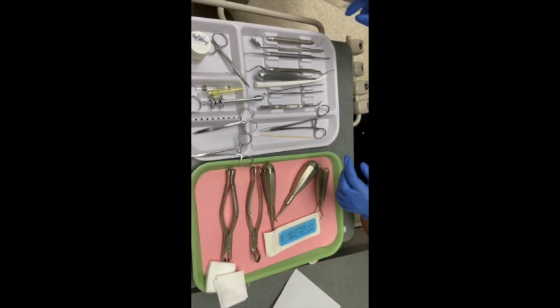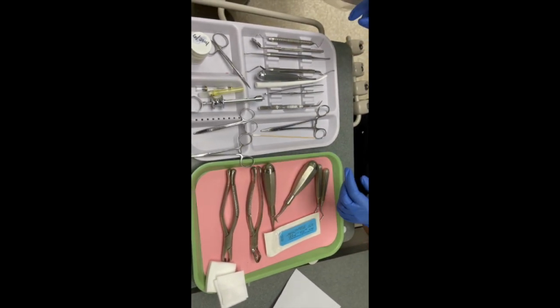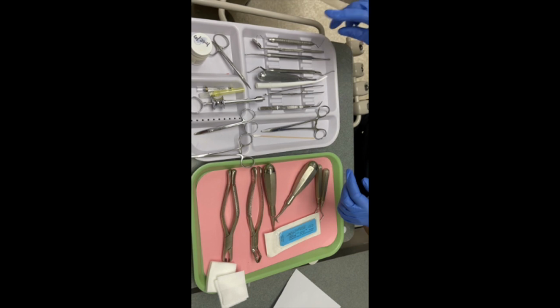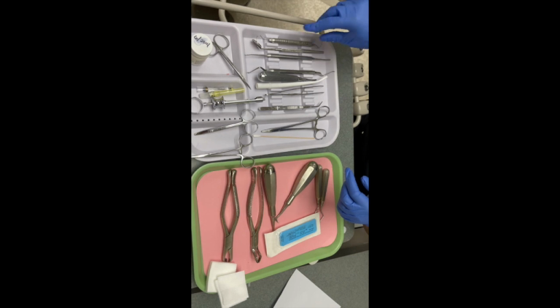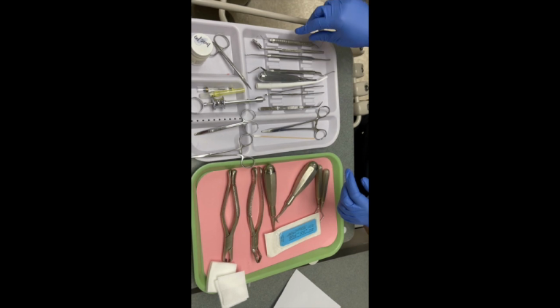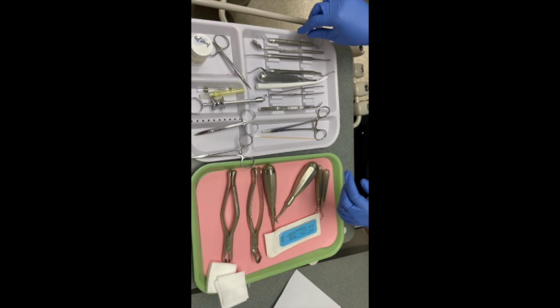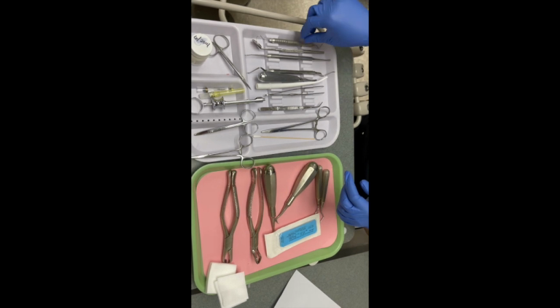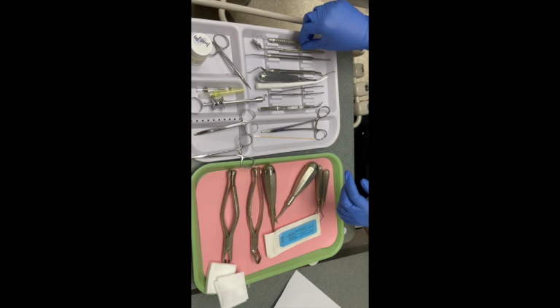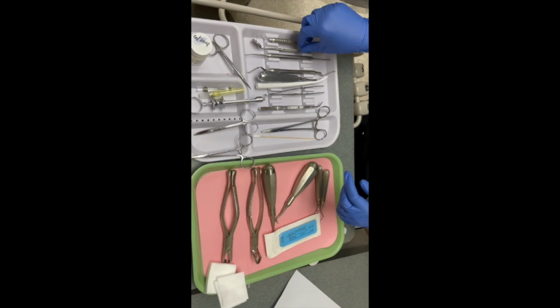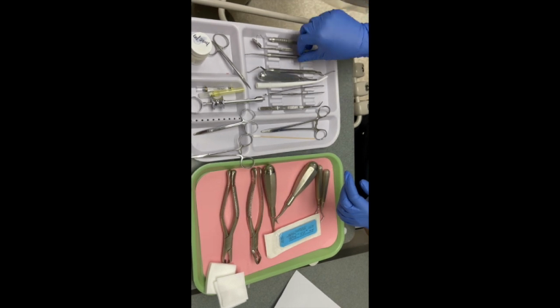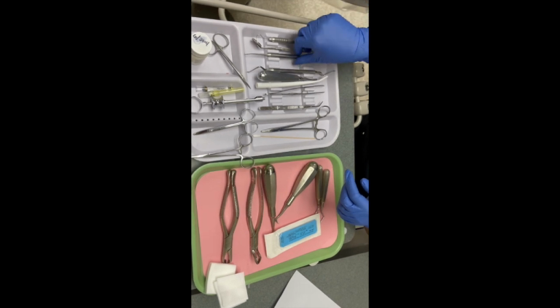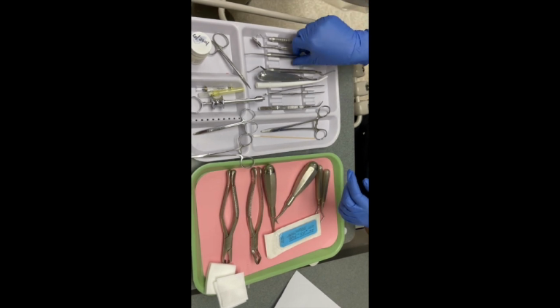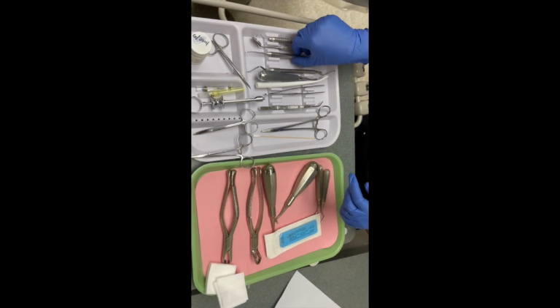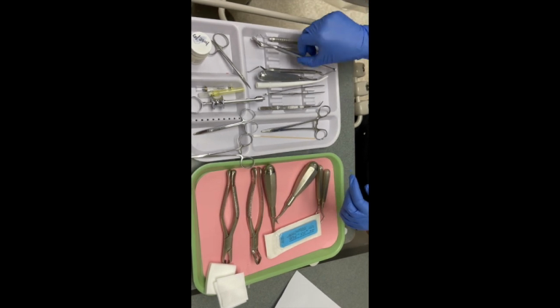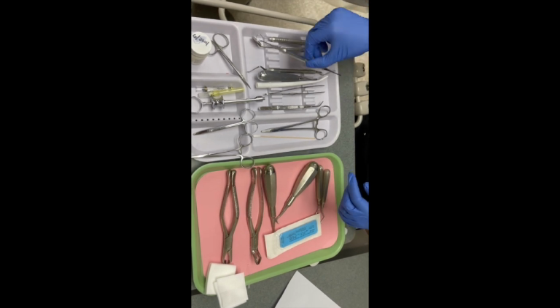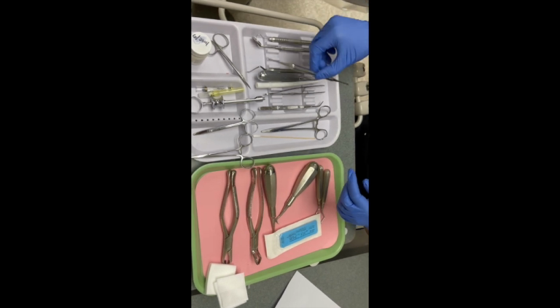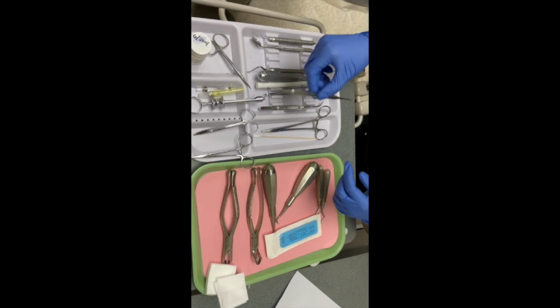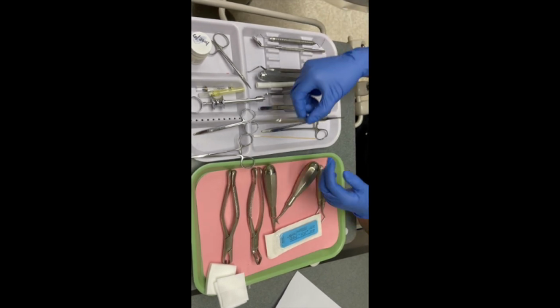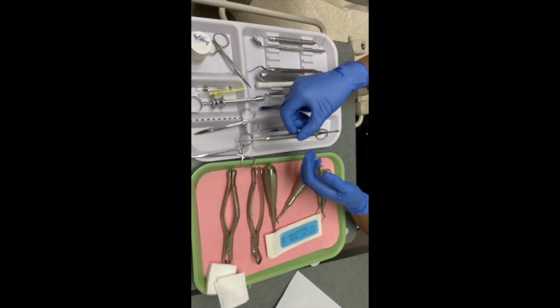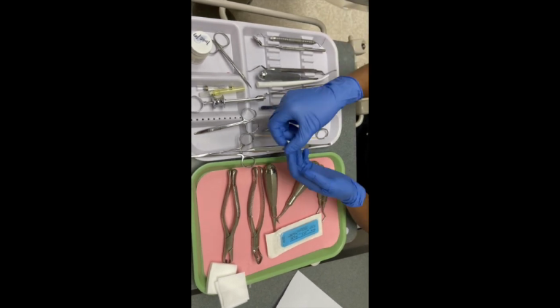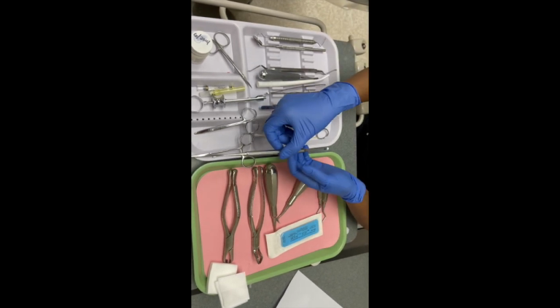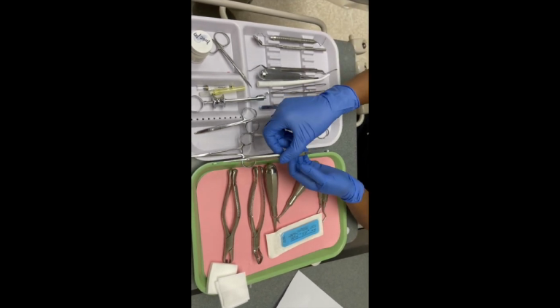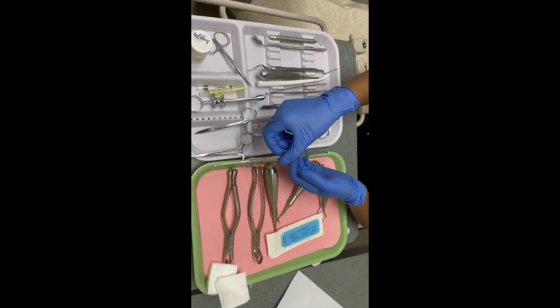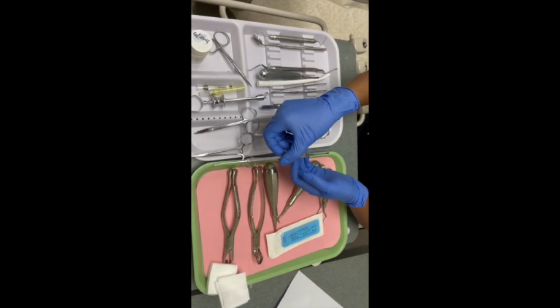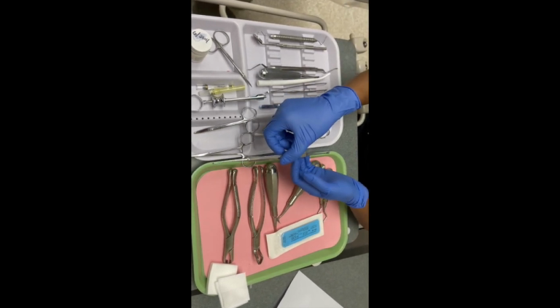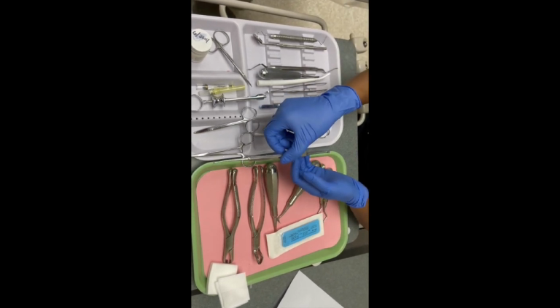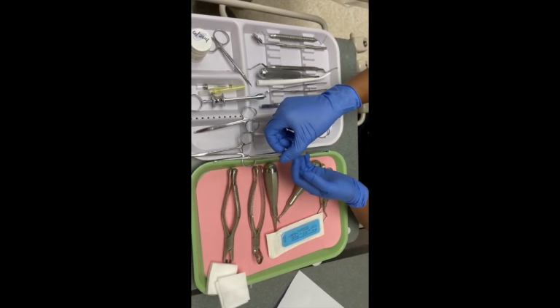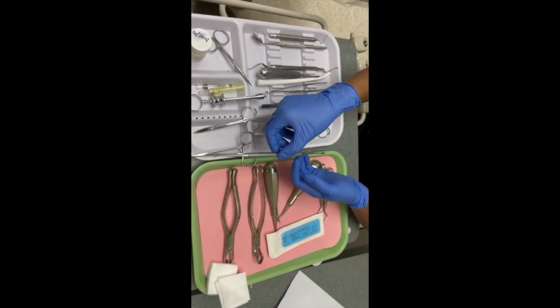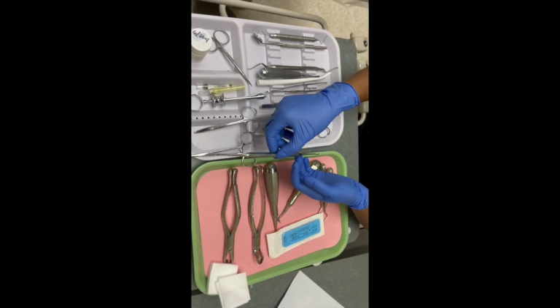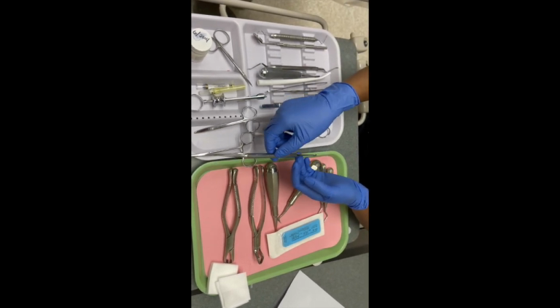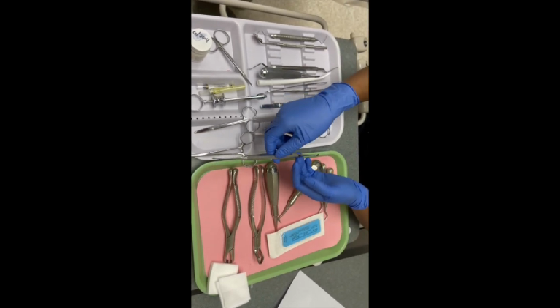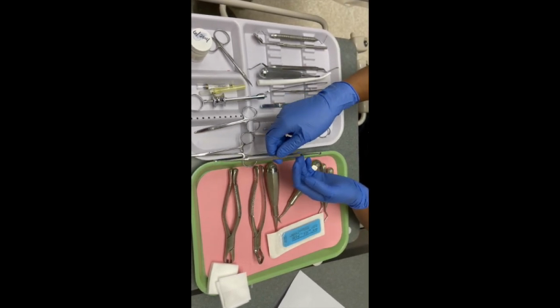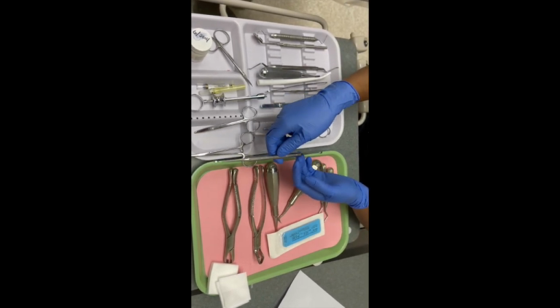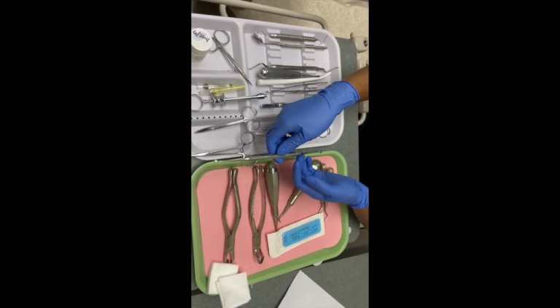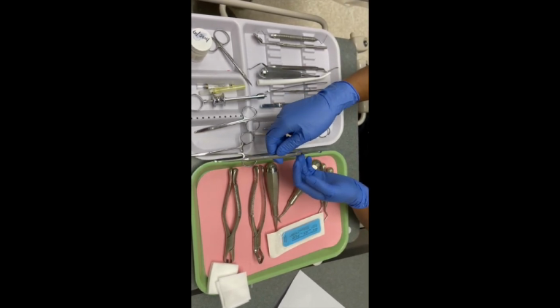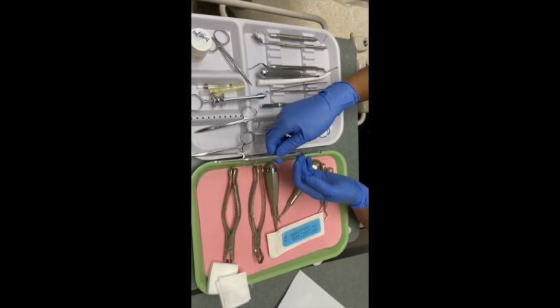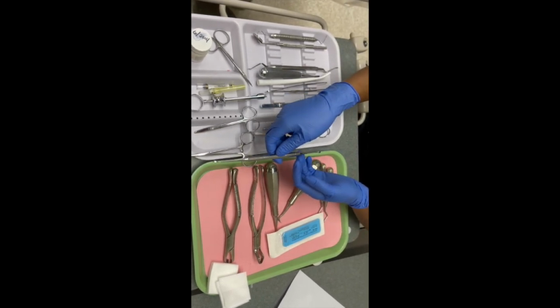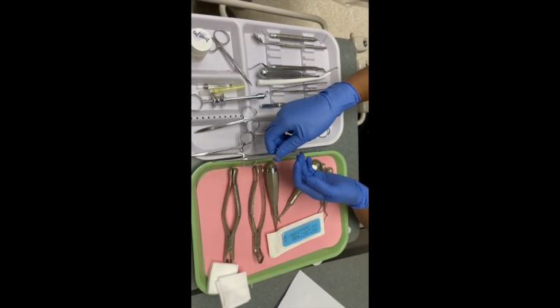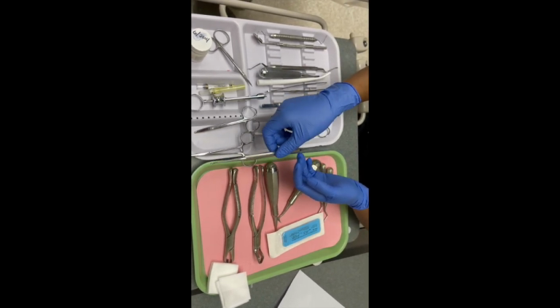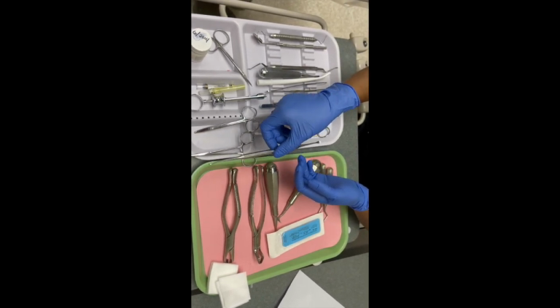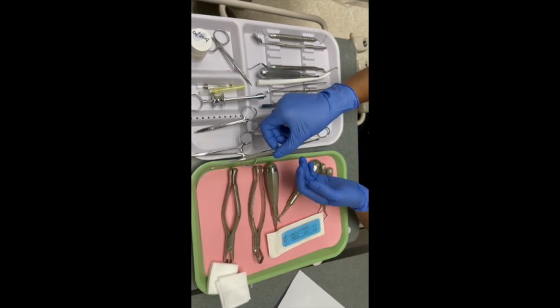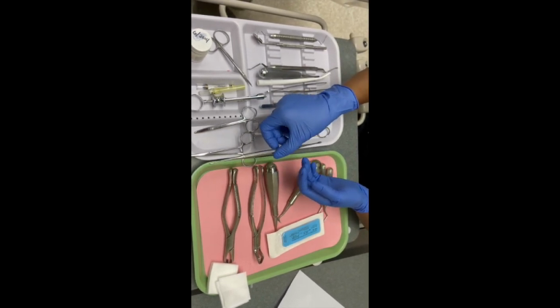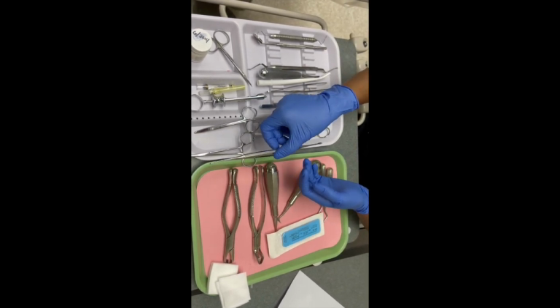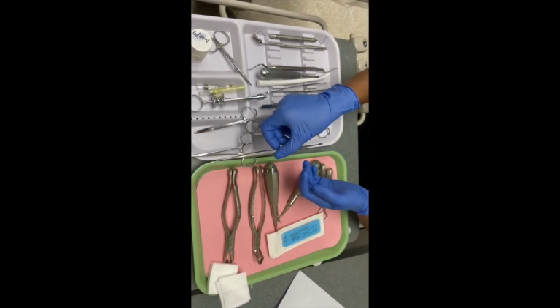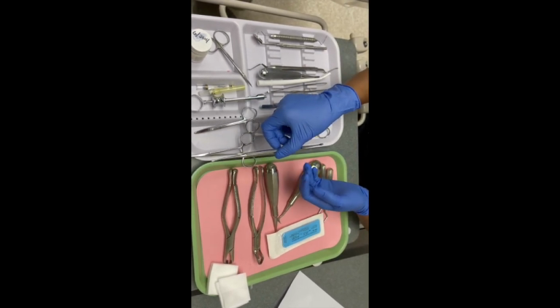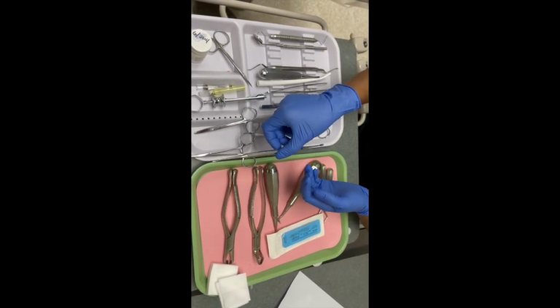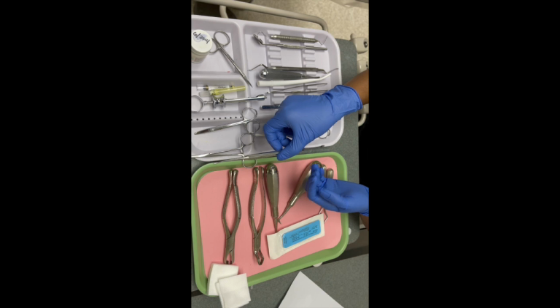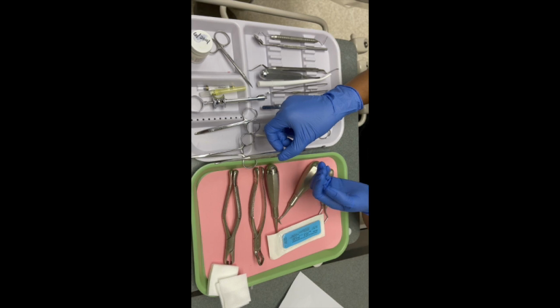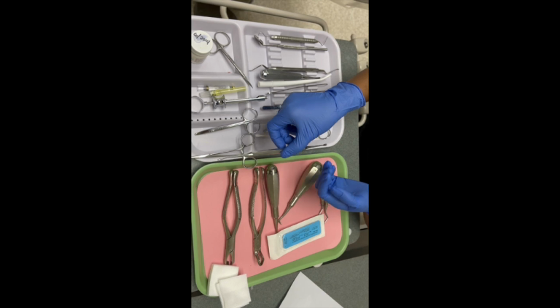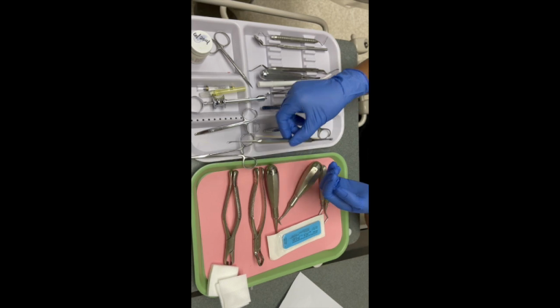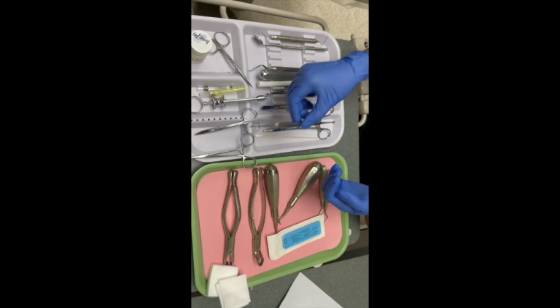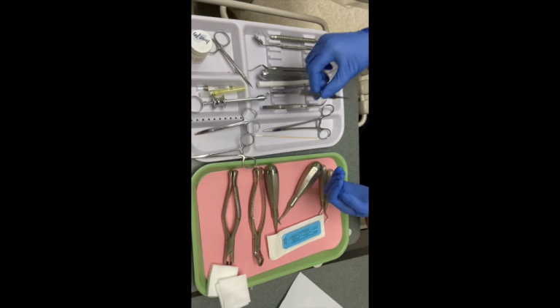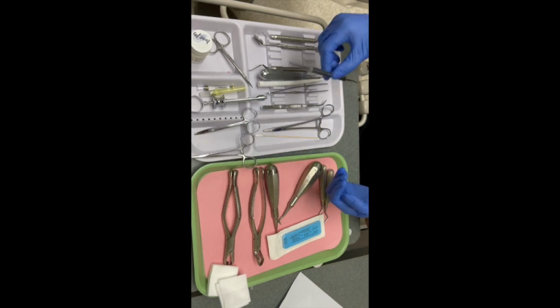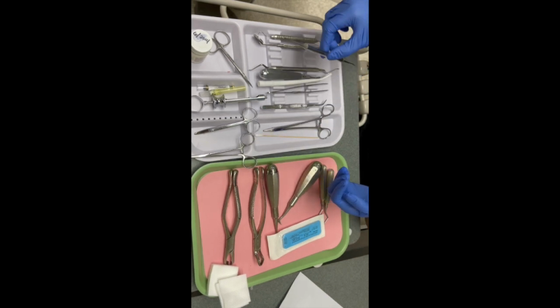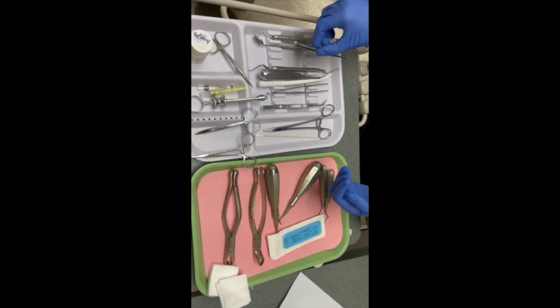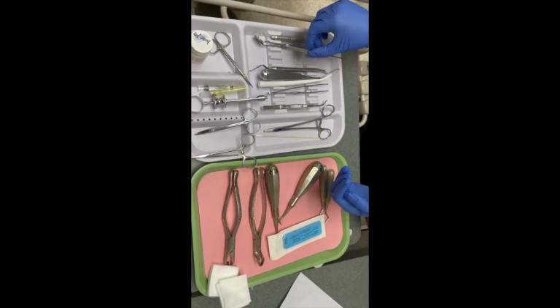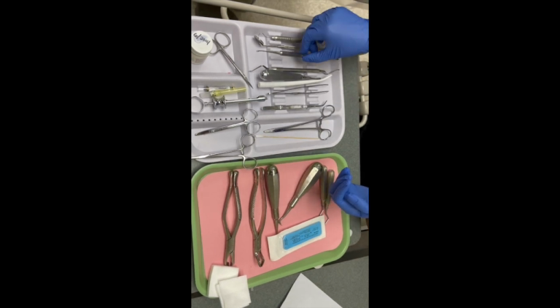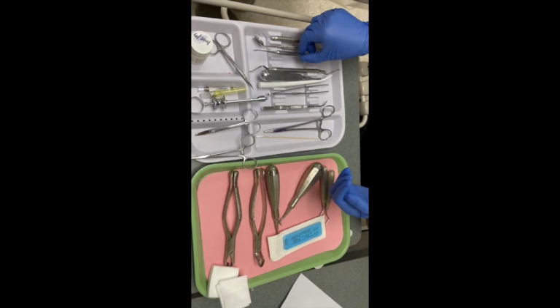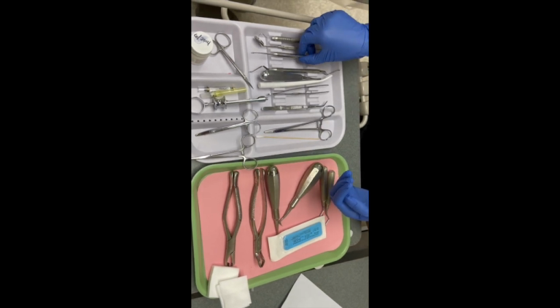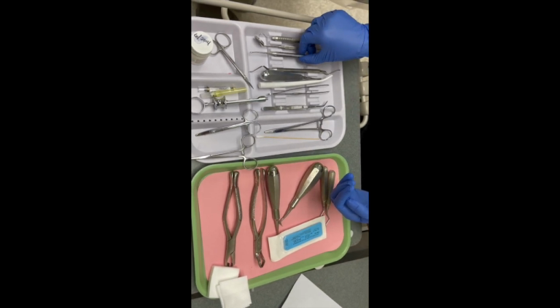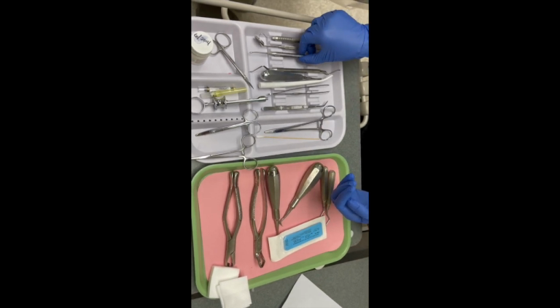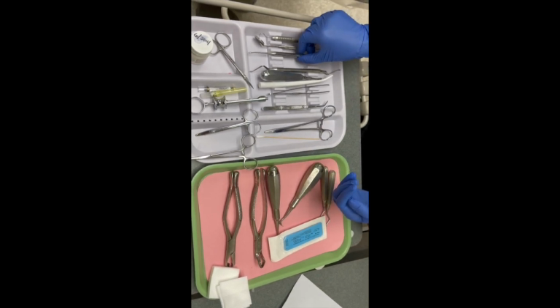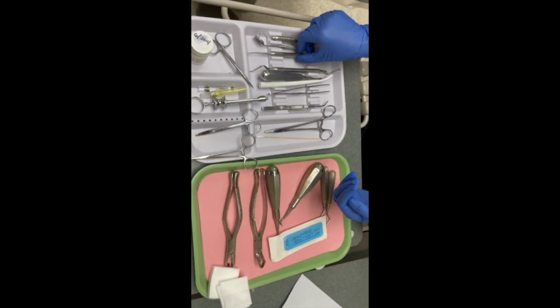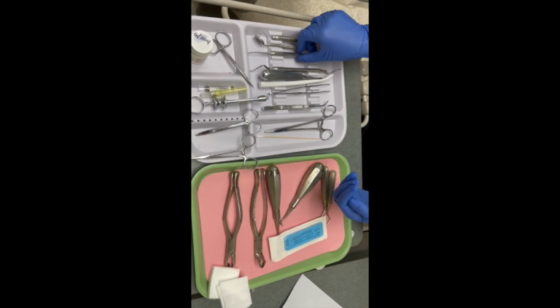Next you have your straight elevator to loosen teeth, or separate and lift the tooth from the socket.